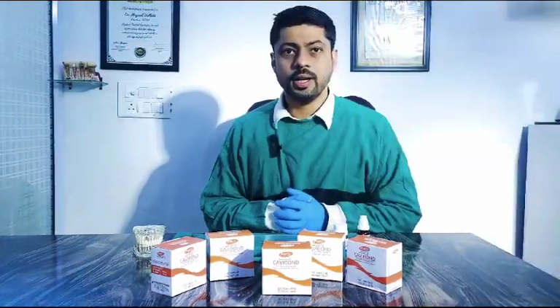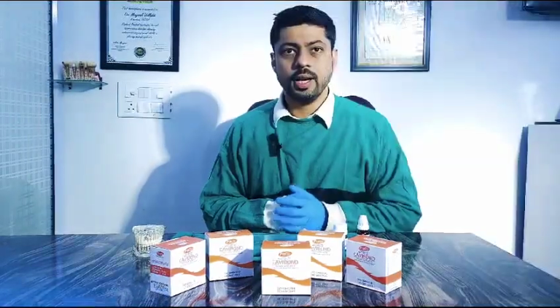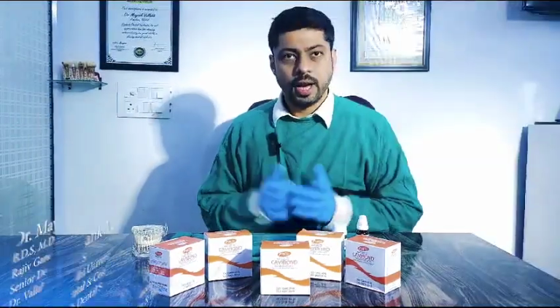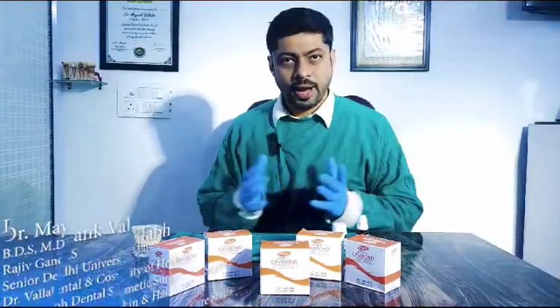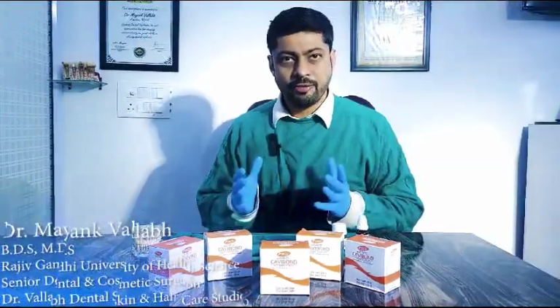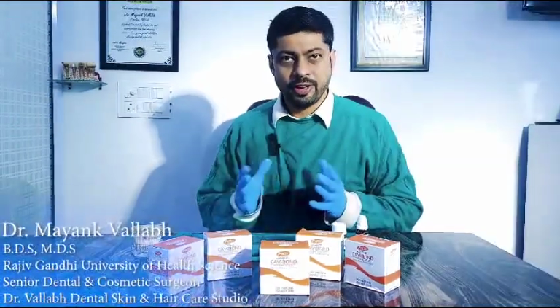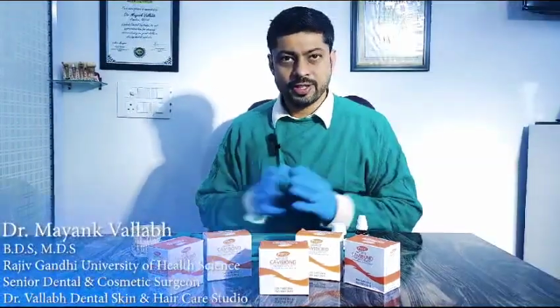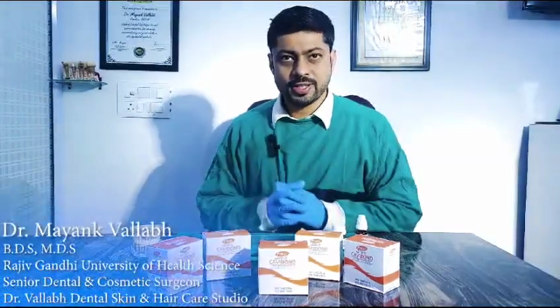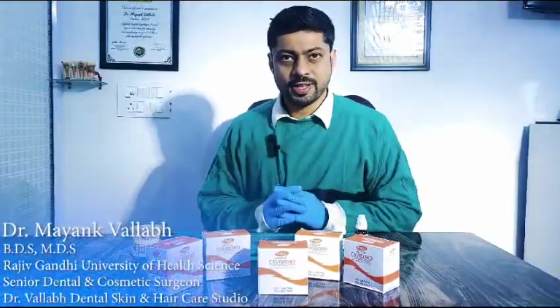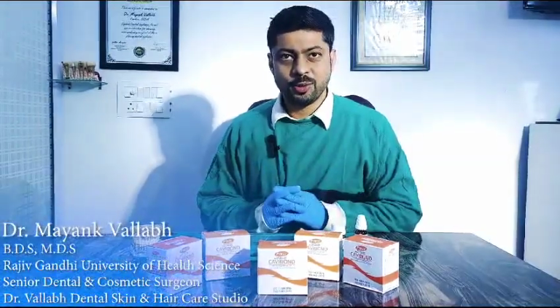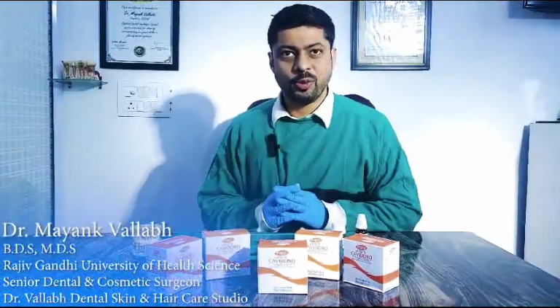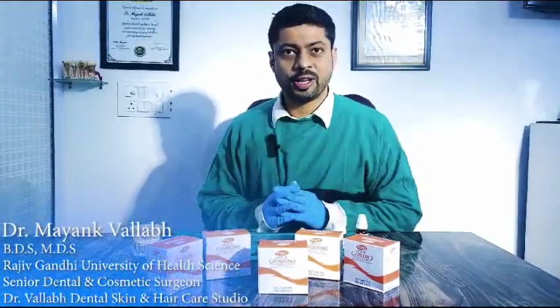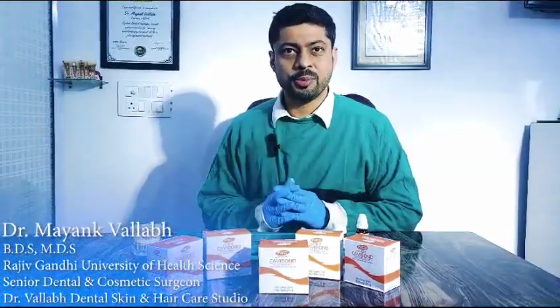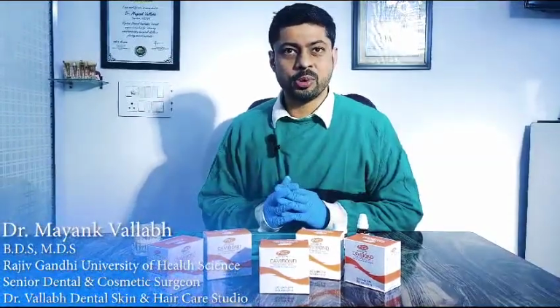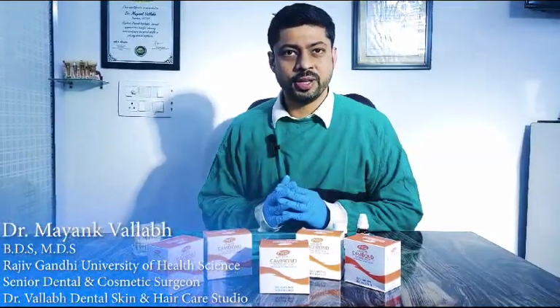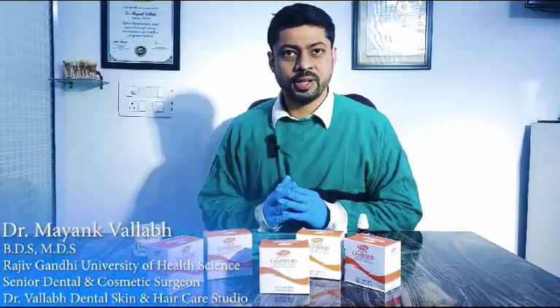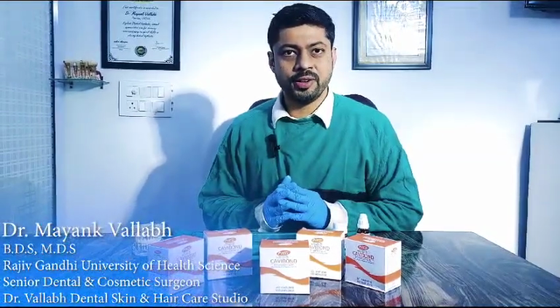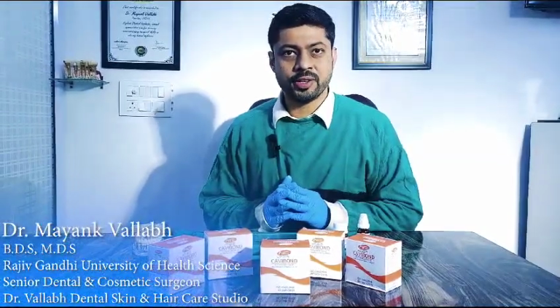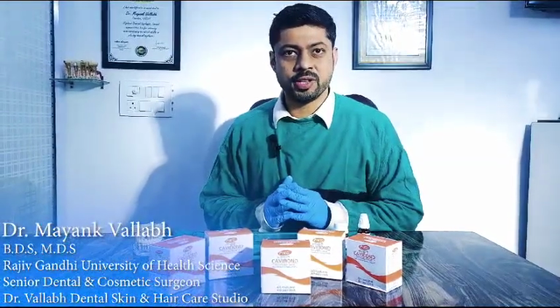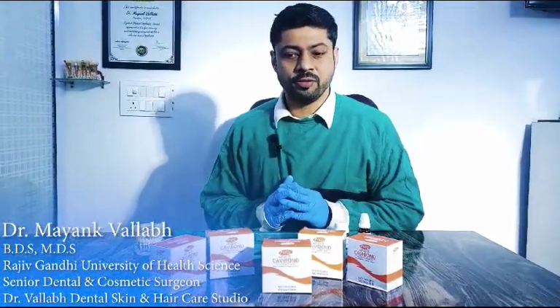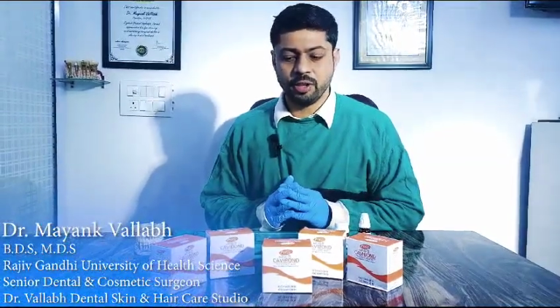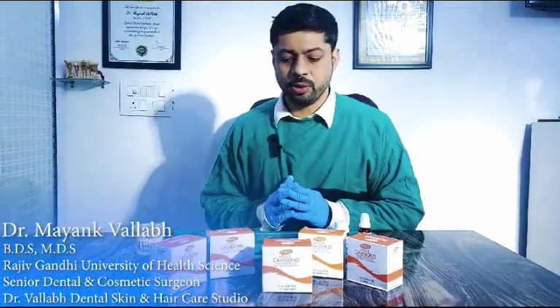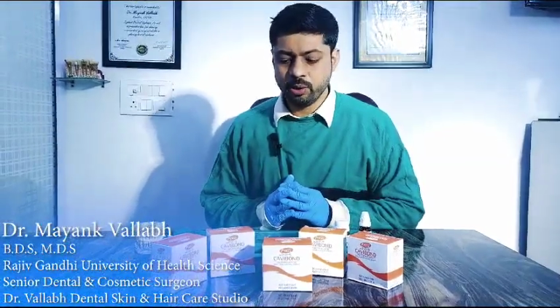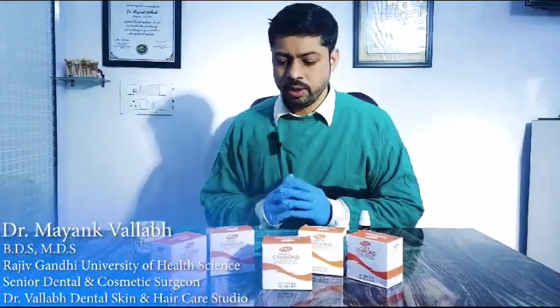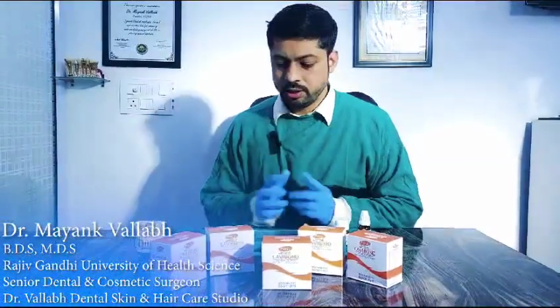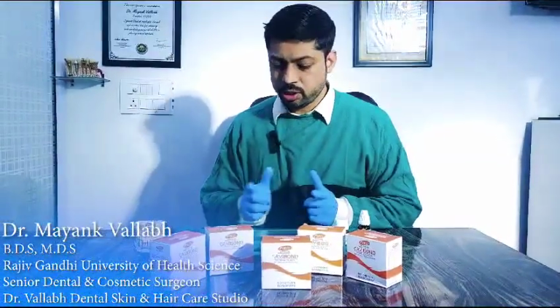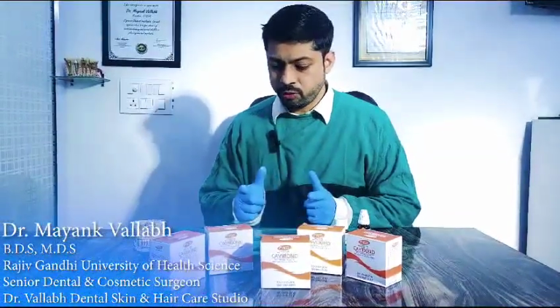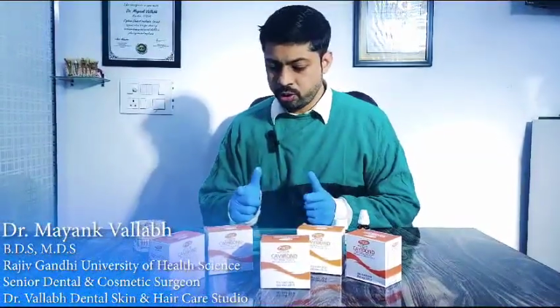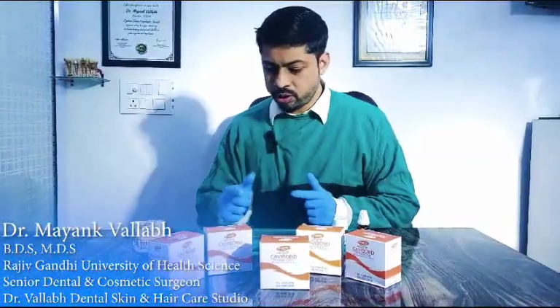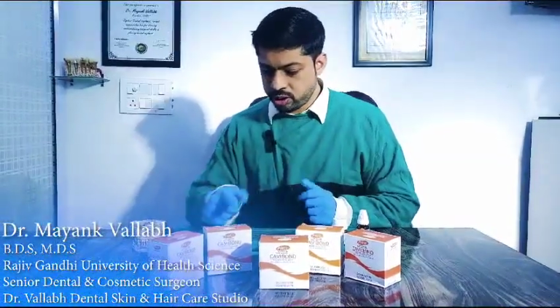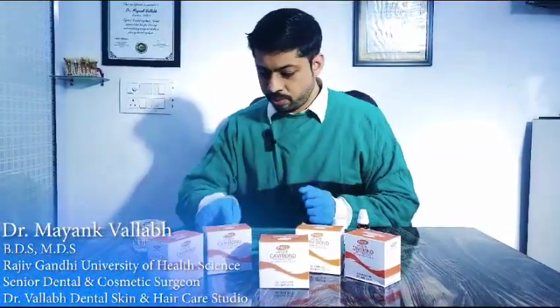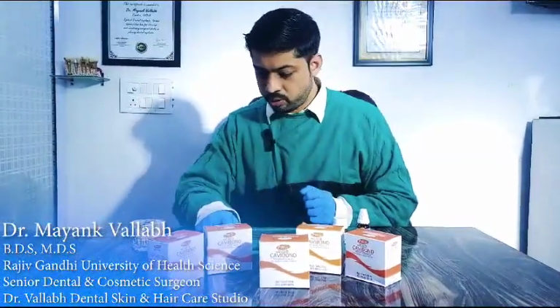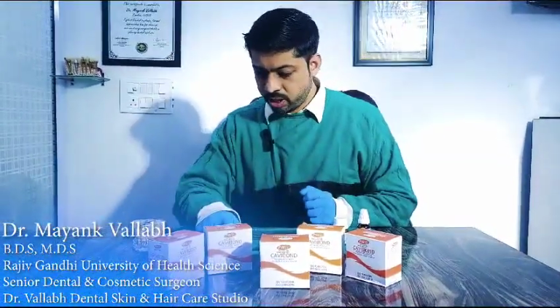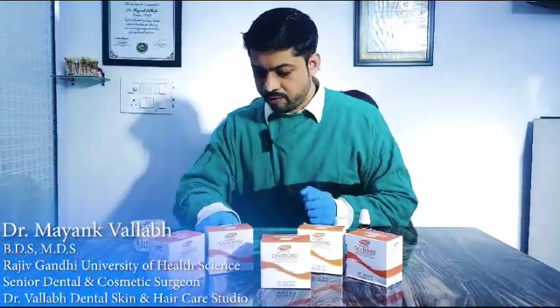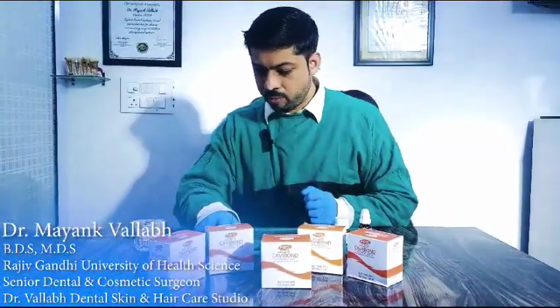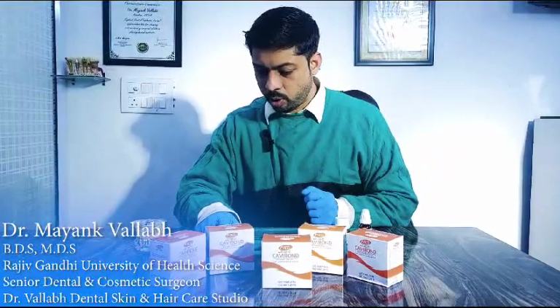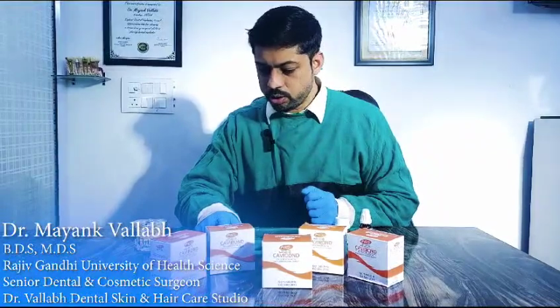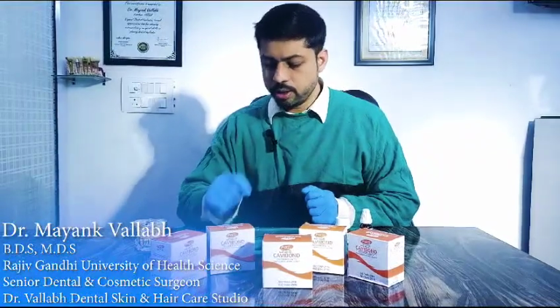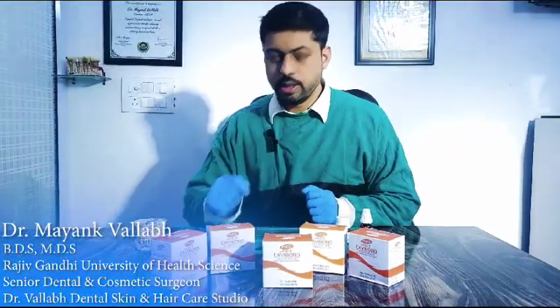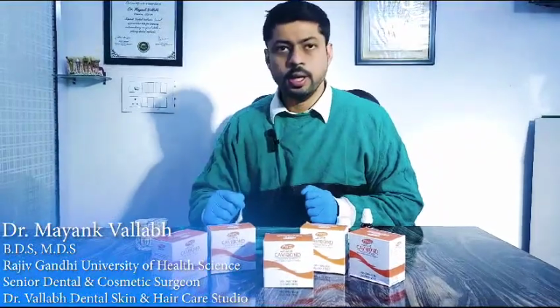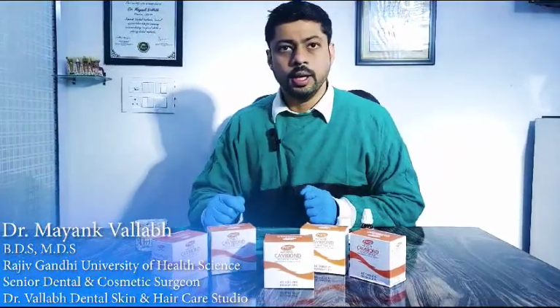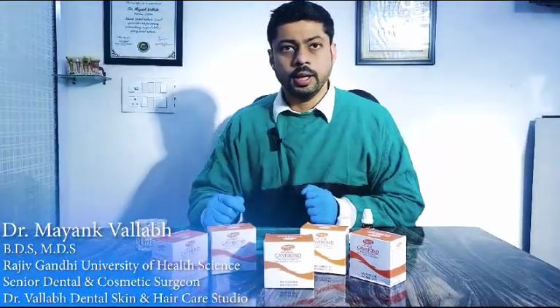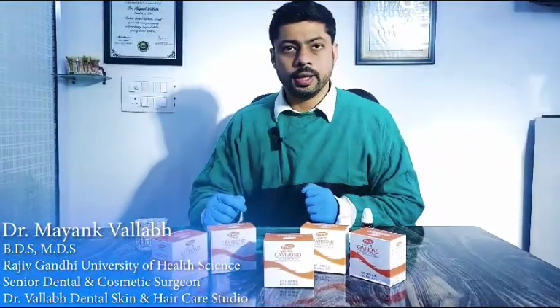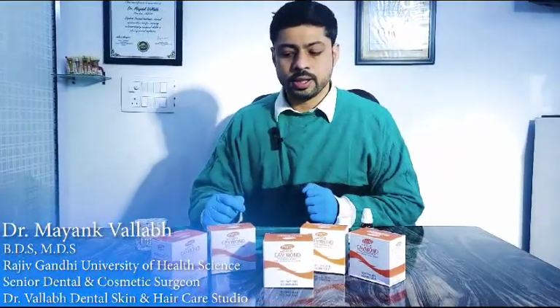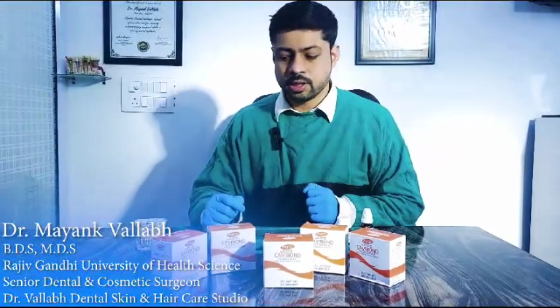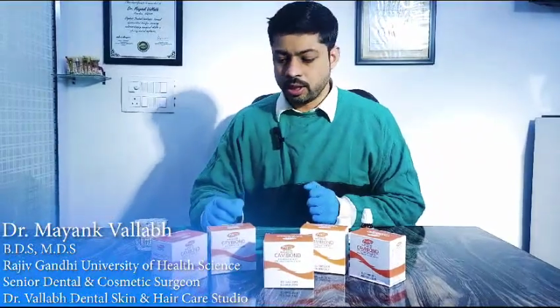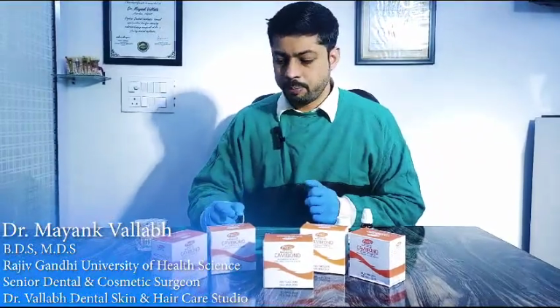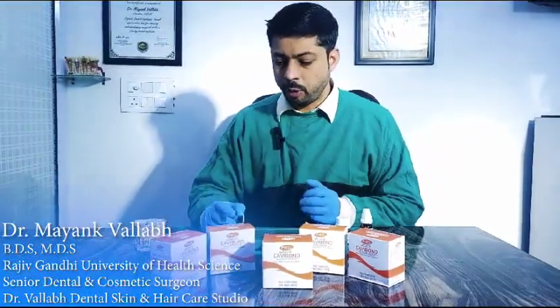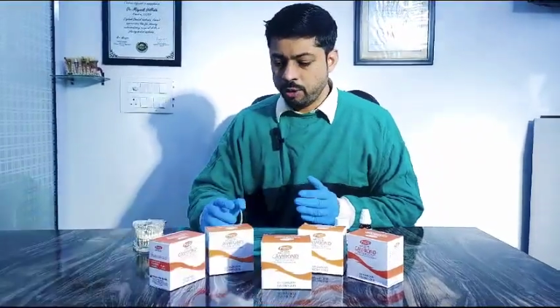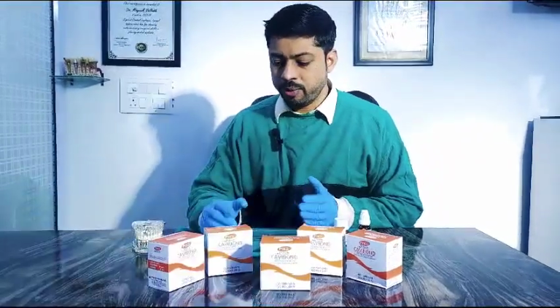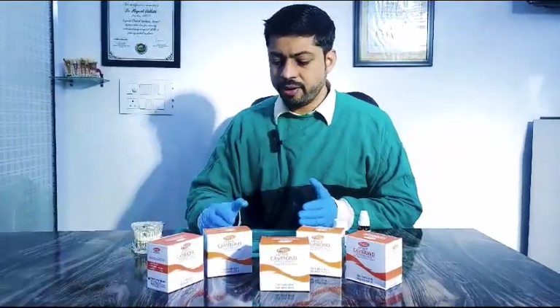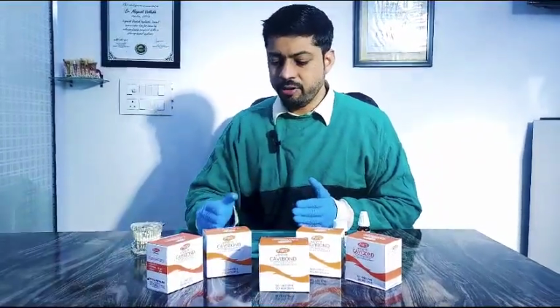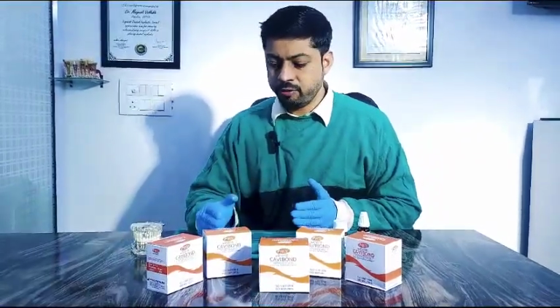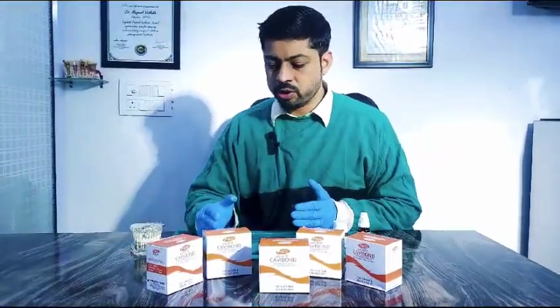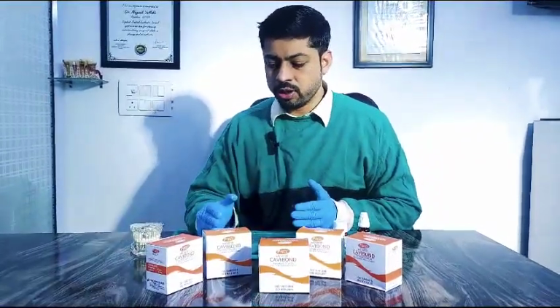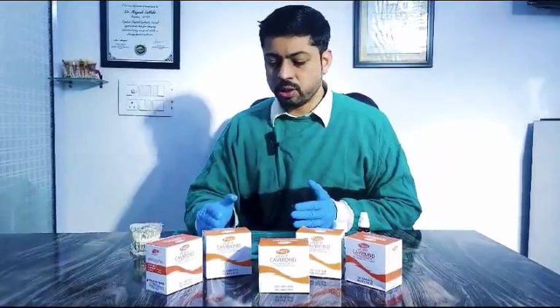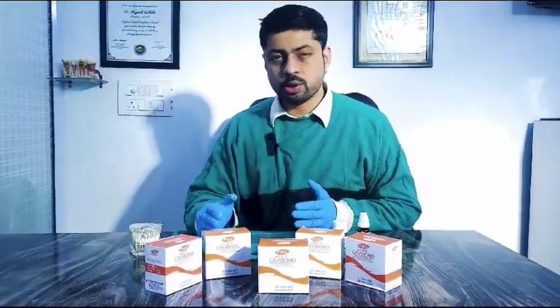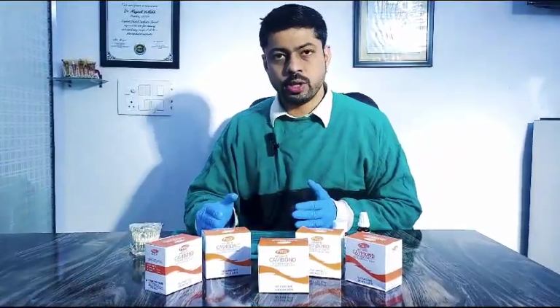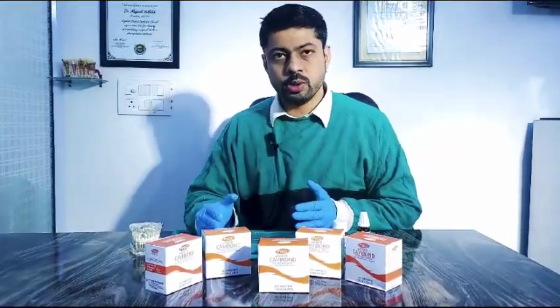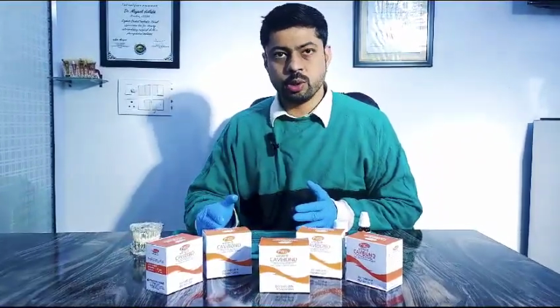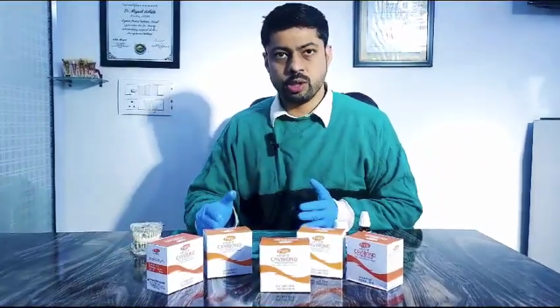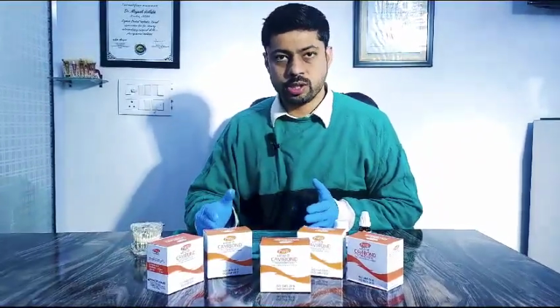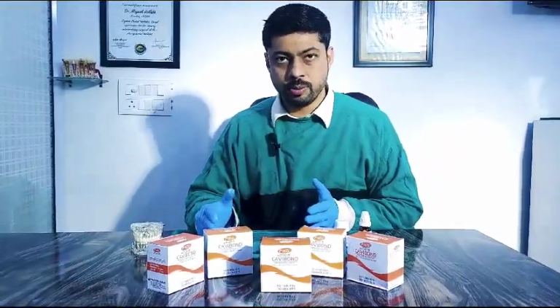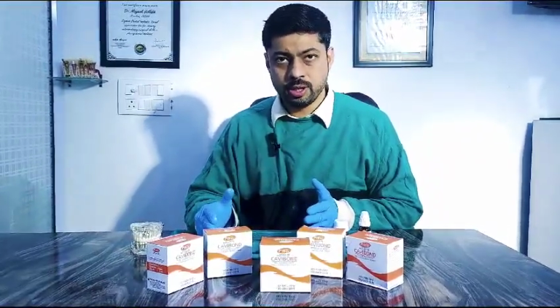Hi friends, welcome to another interesting video. This video is about KV Bond. It is polymer reinforced zinc oxide eugenol cement.